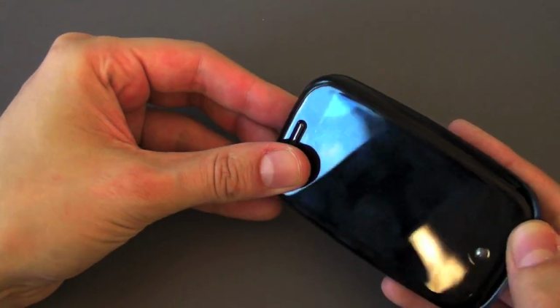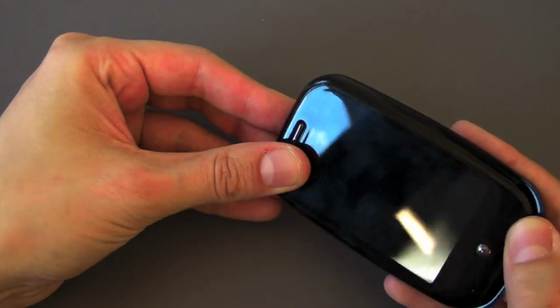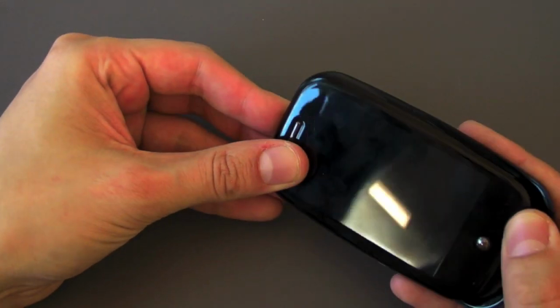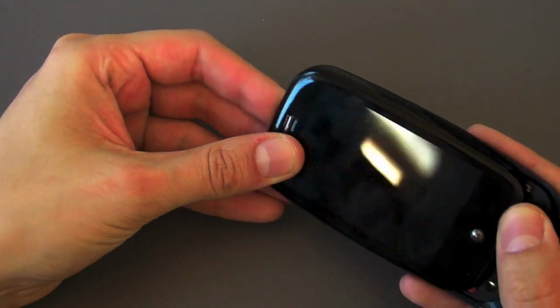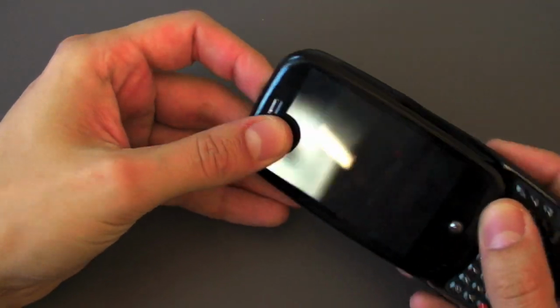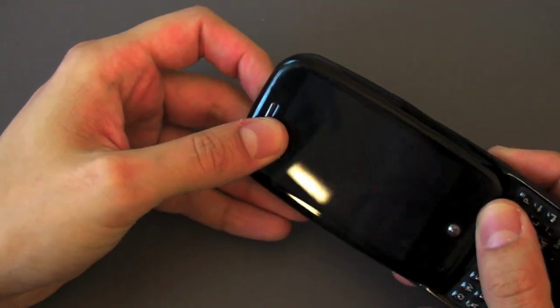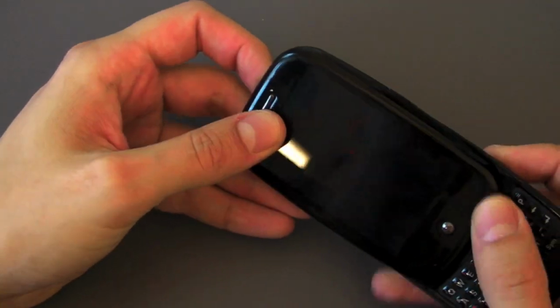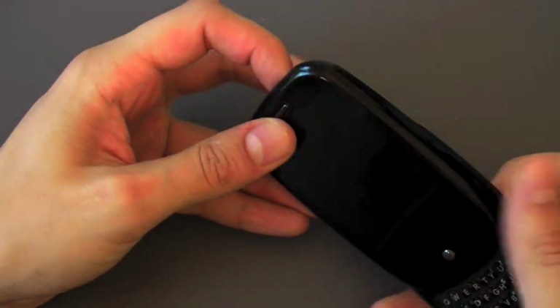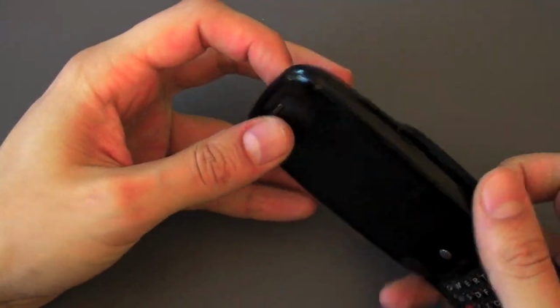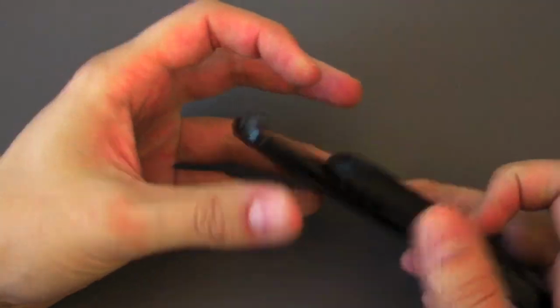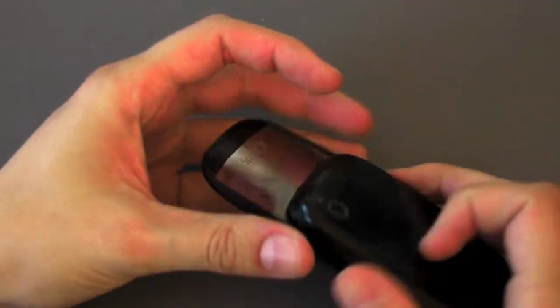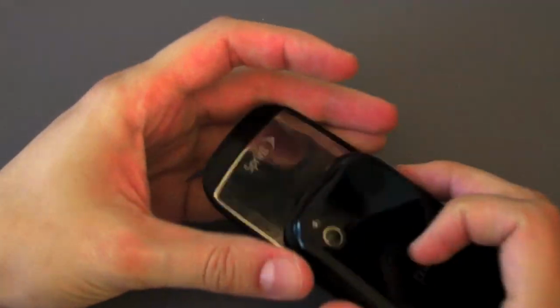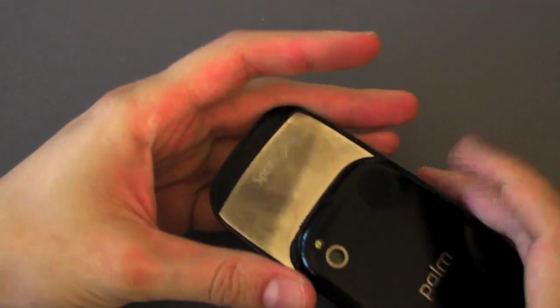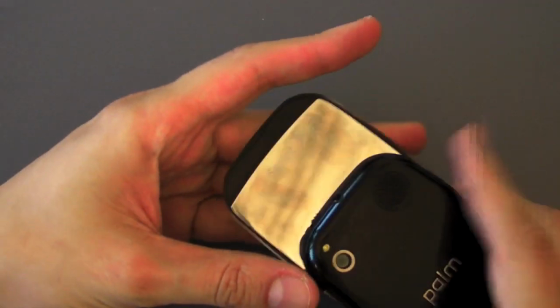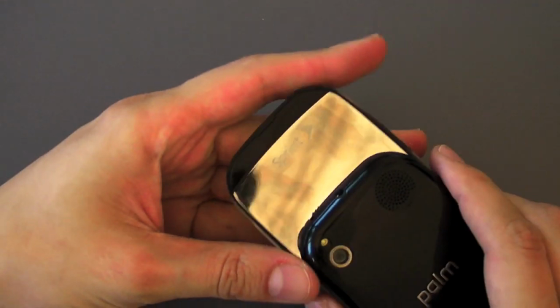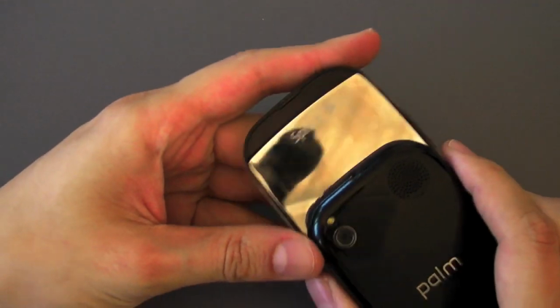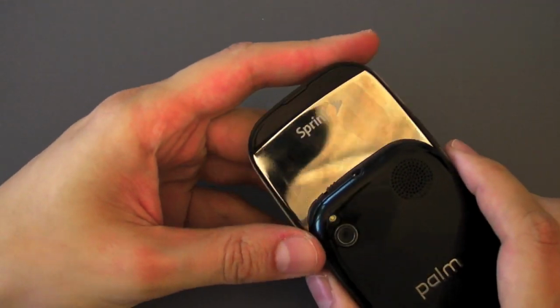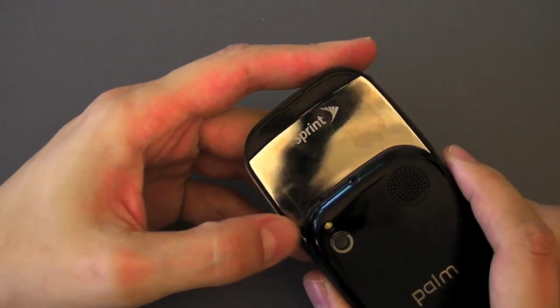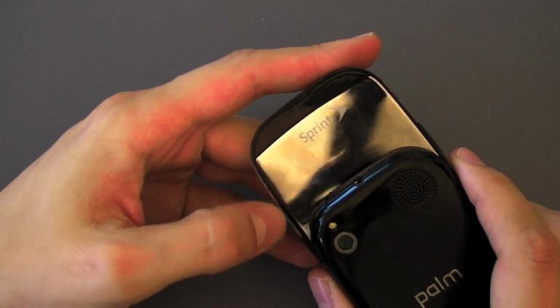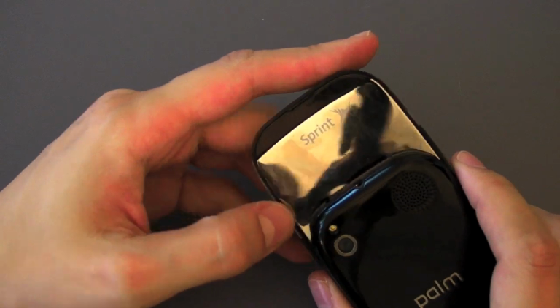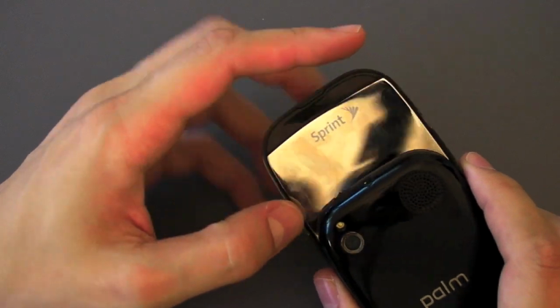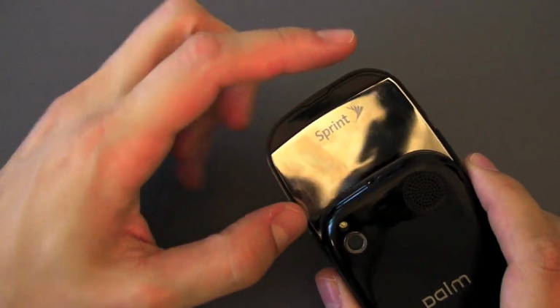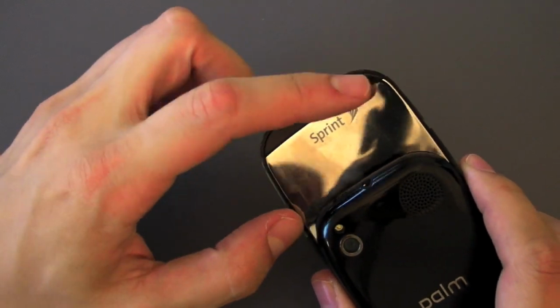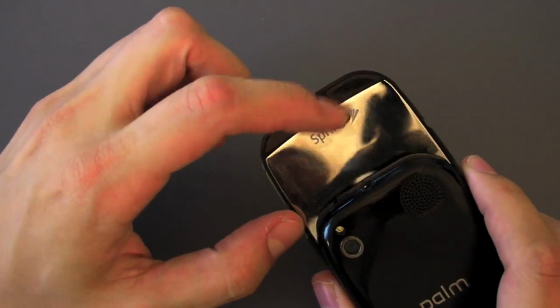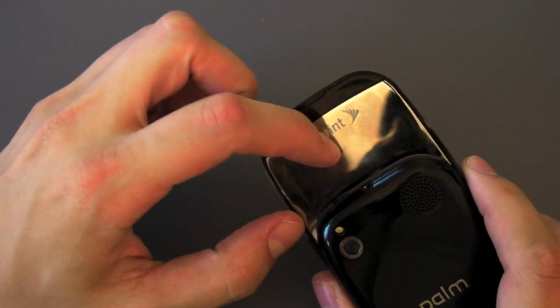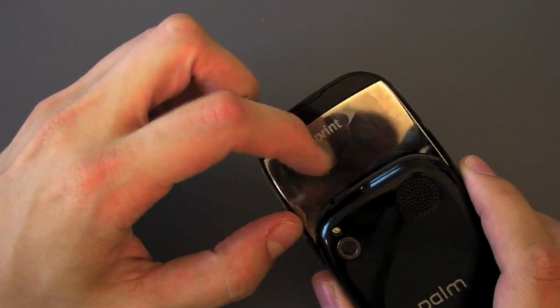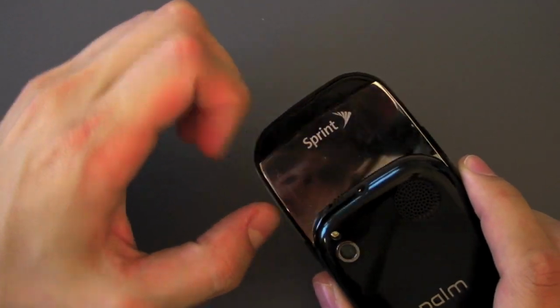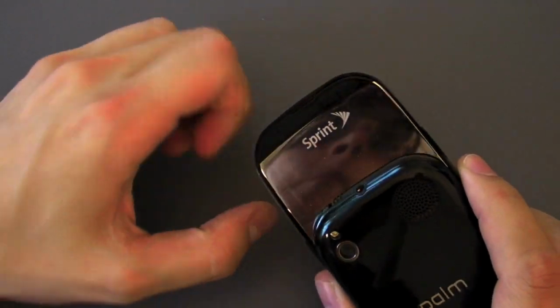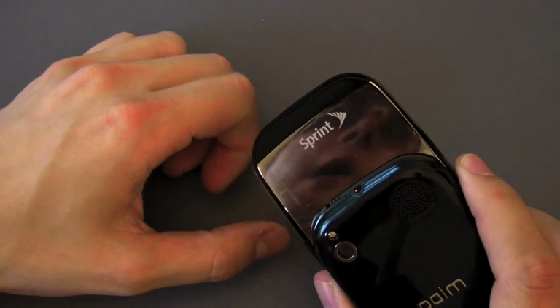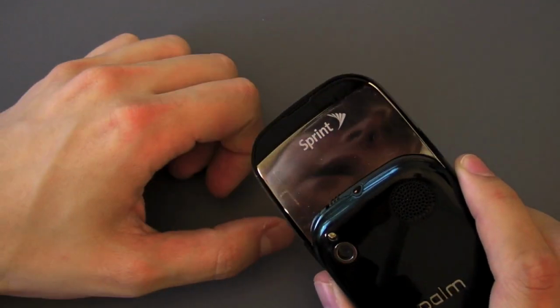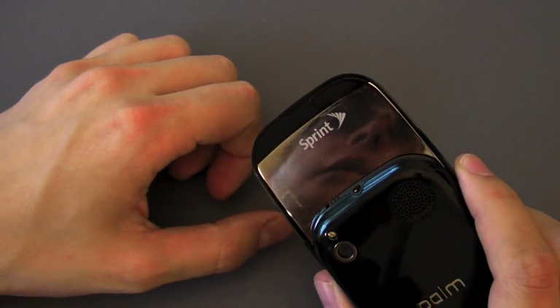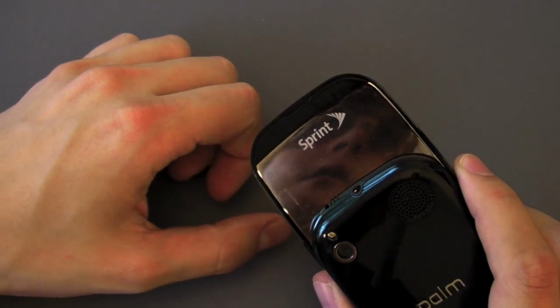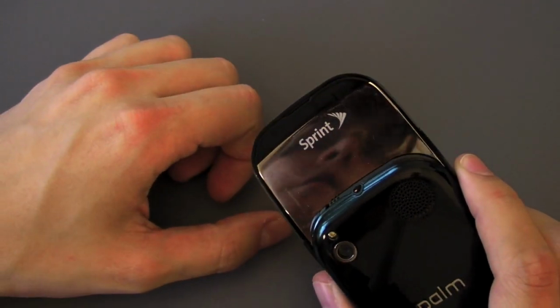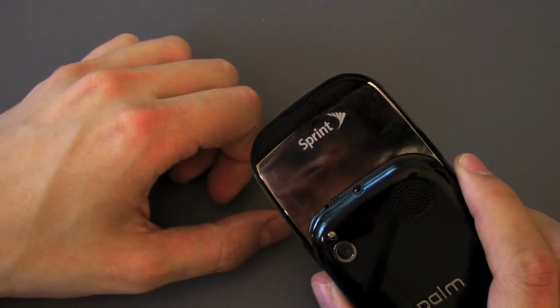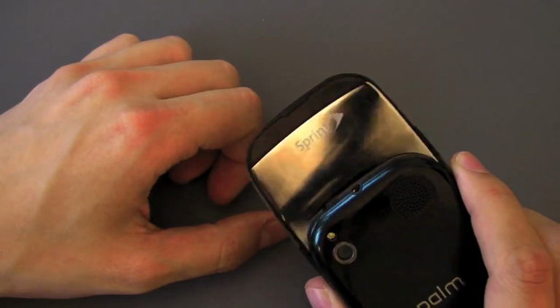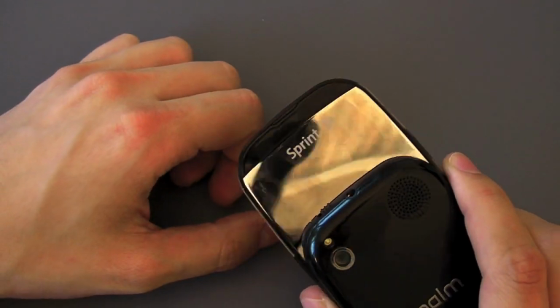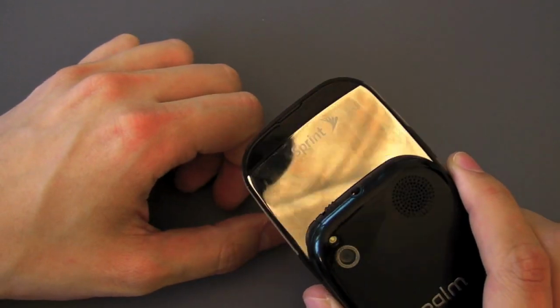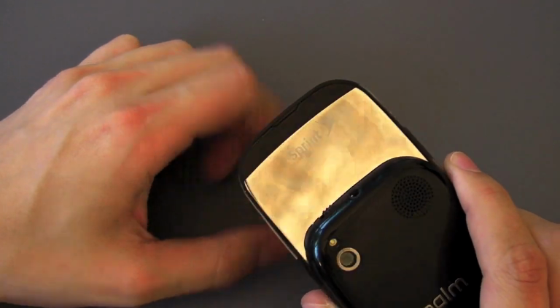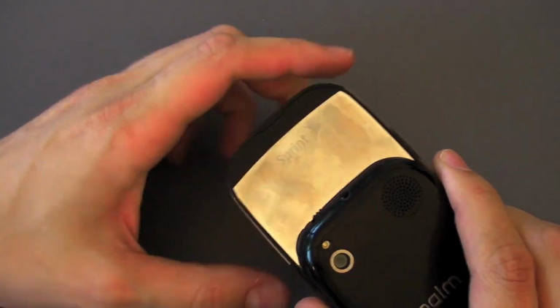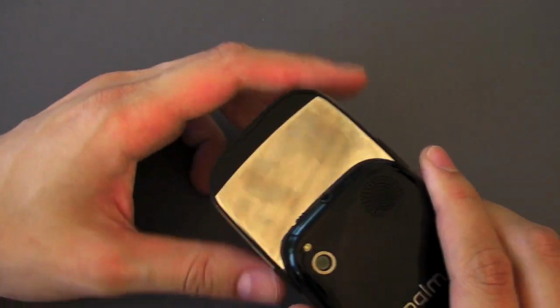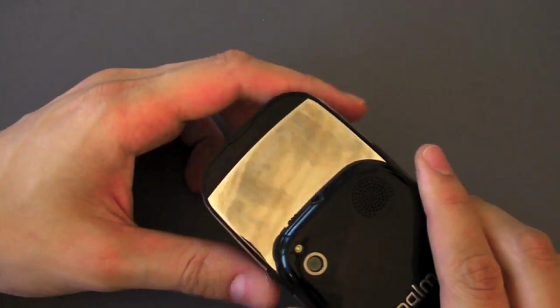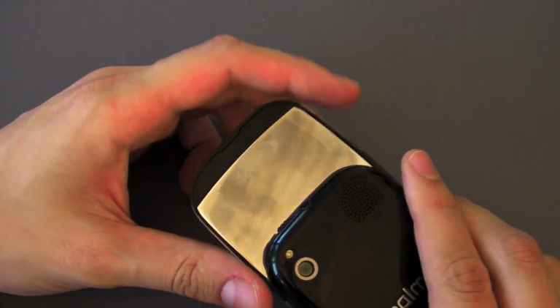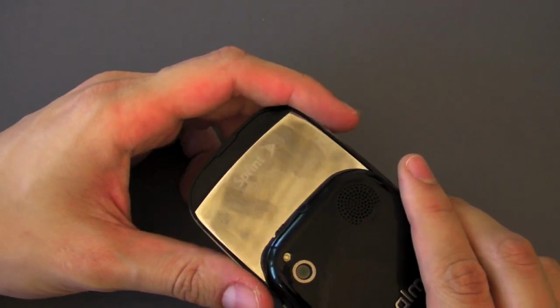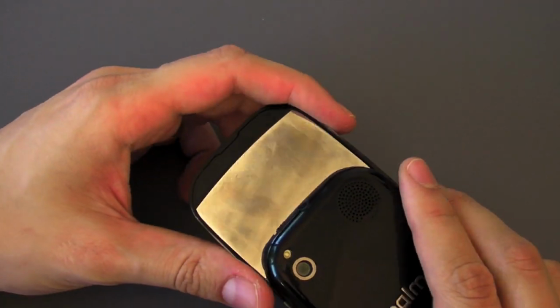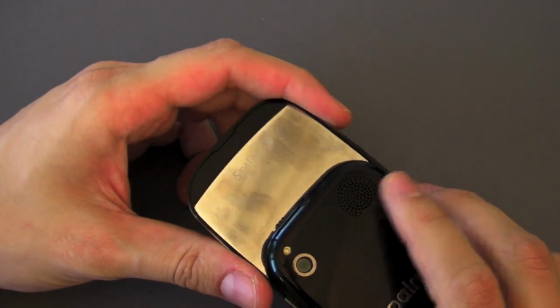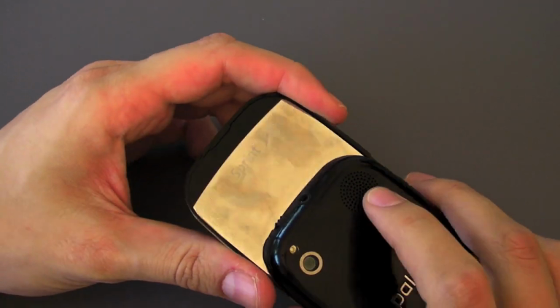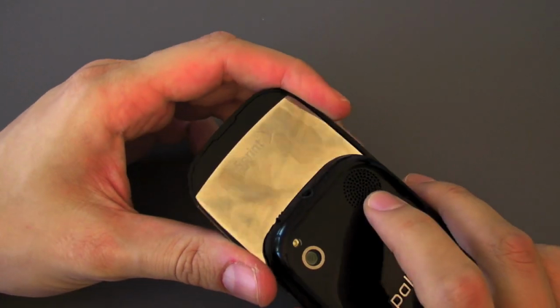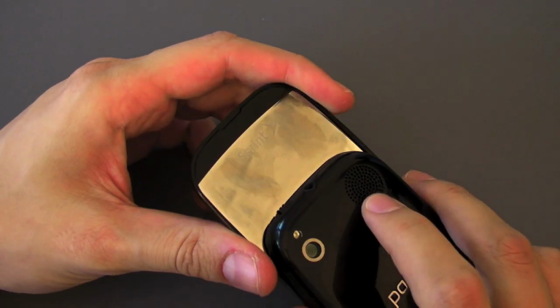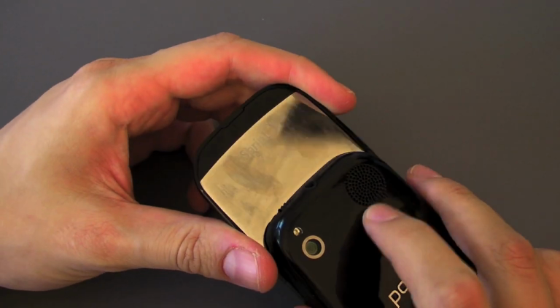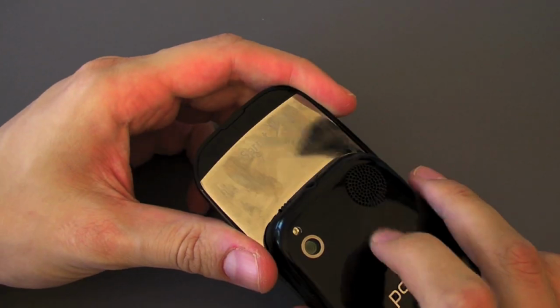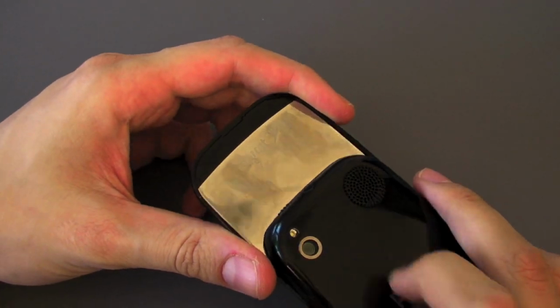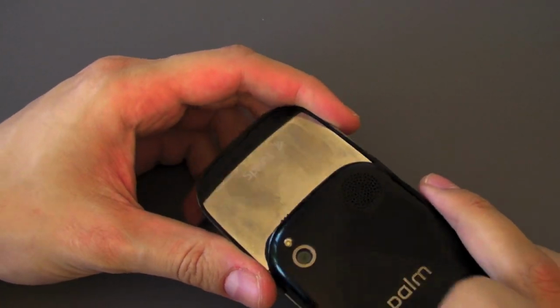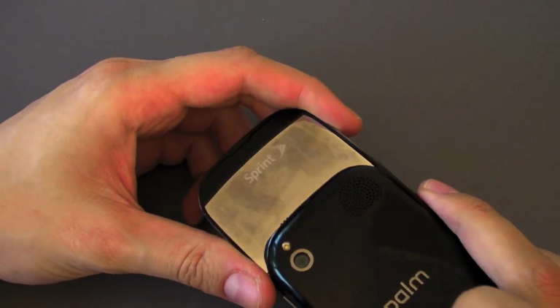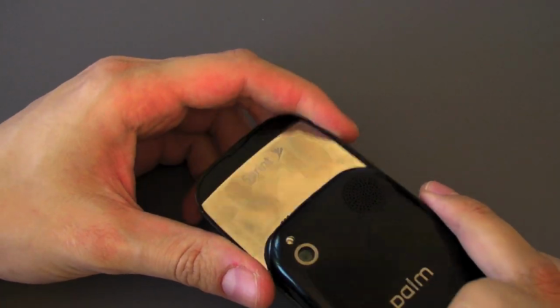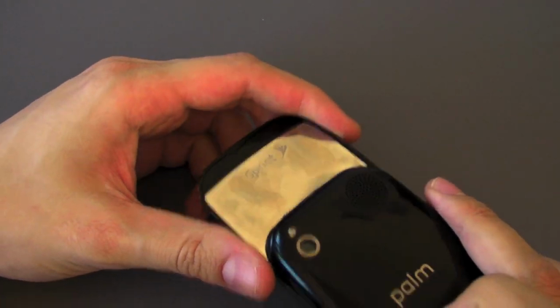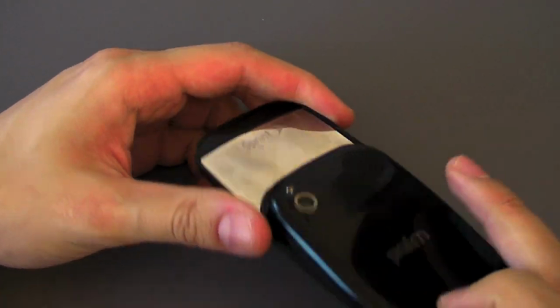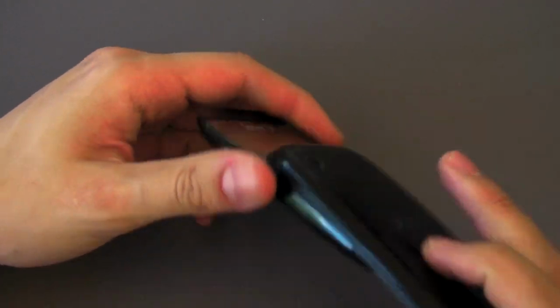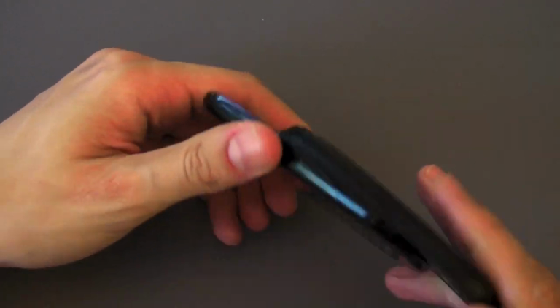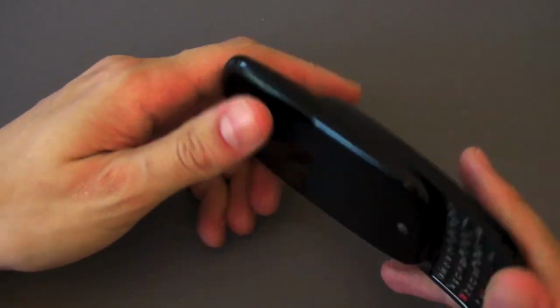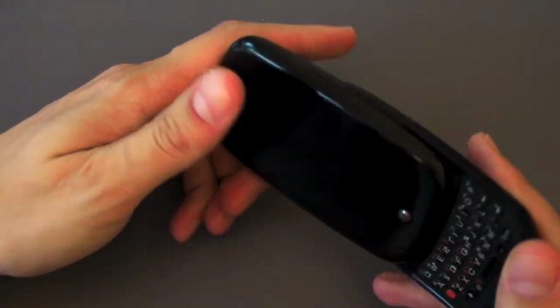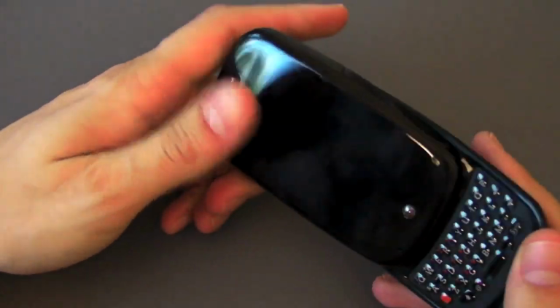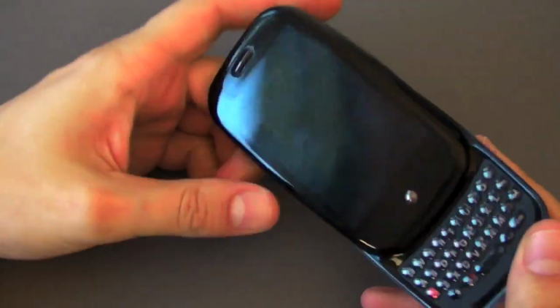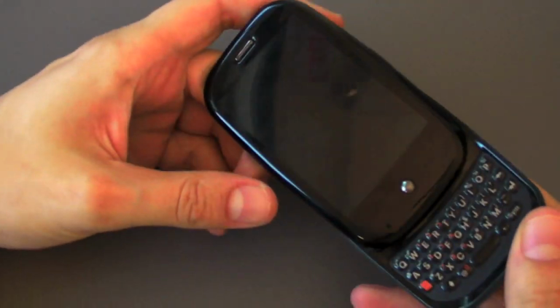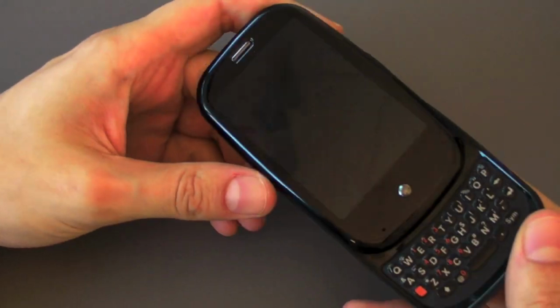Let's take a closer look at the keyboard — oh, there's a mirror on the back too, there I am. Very nice, that's only visible when it slides out.